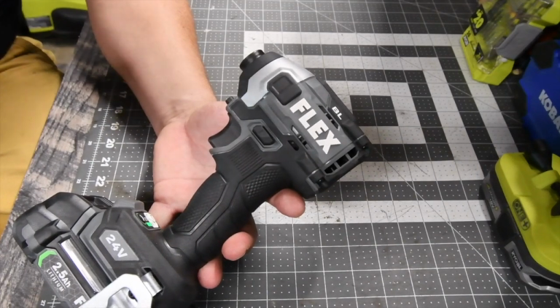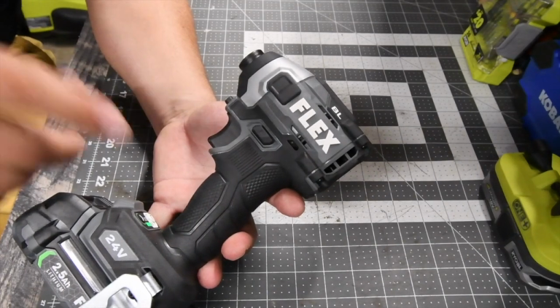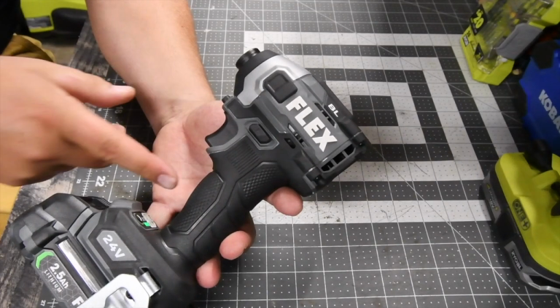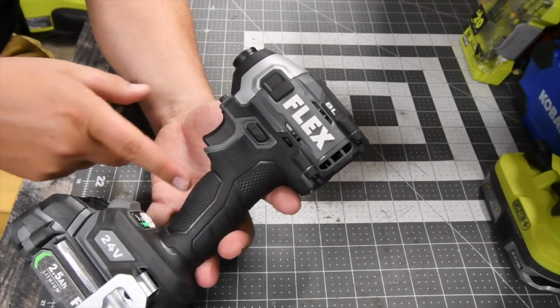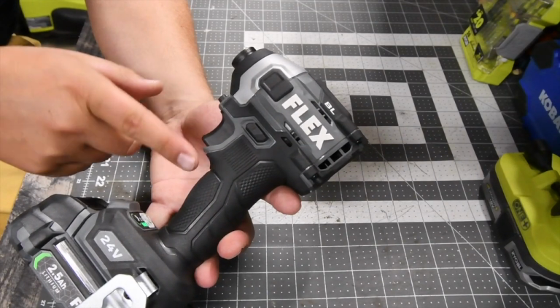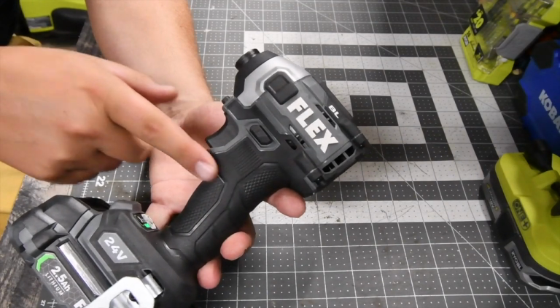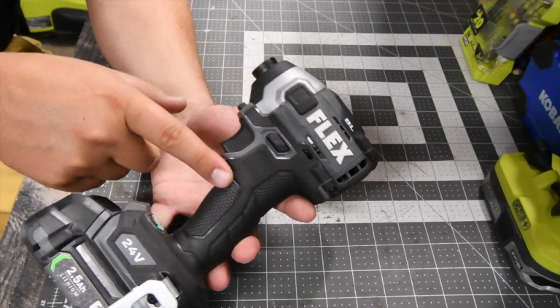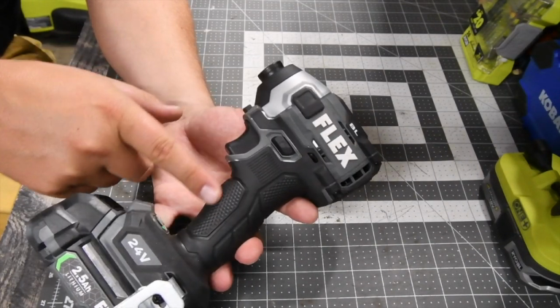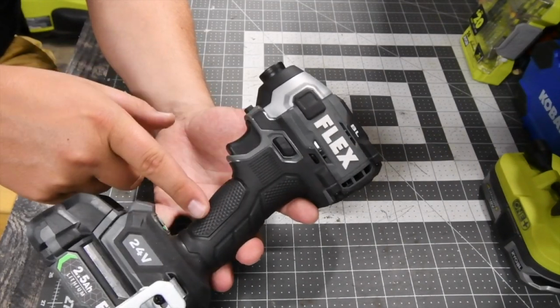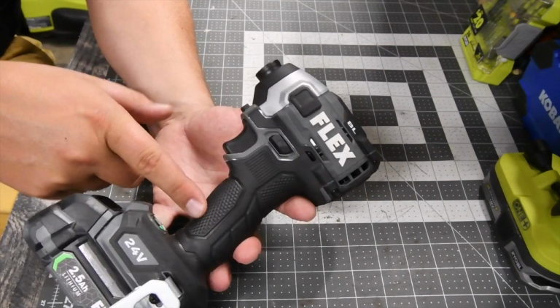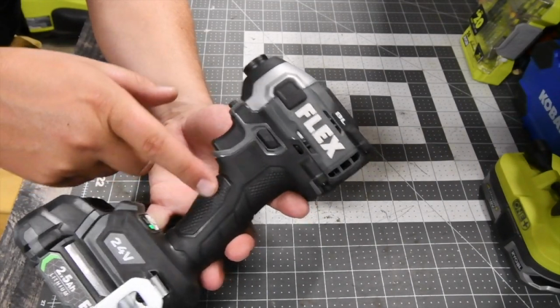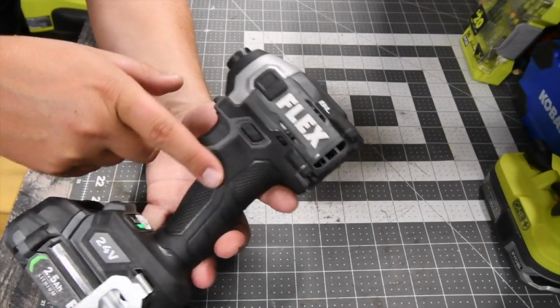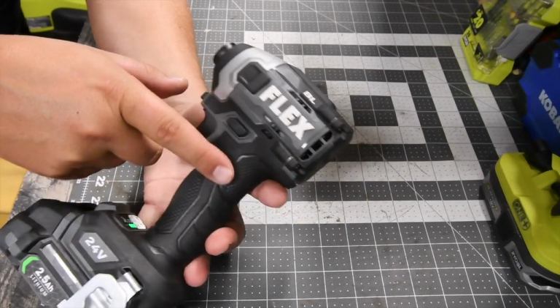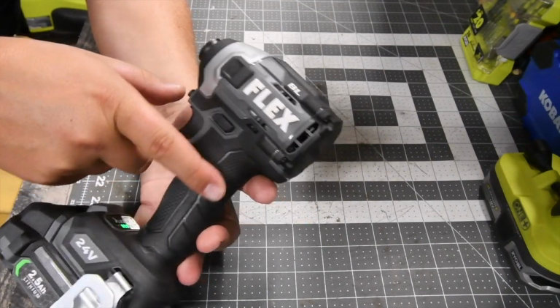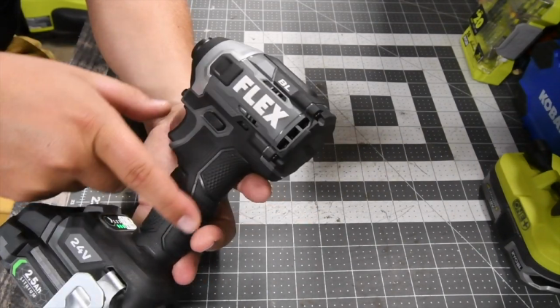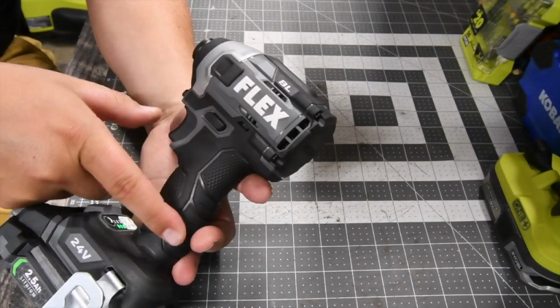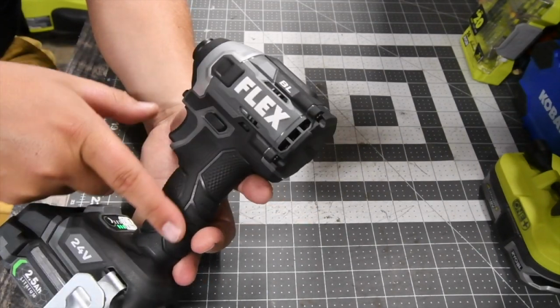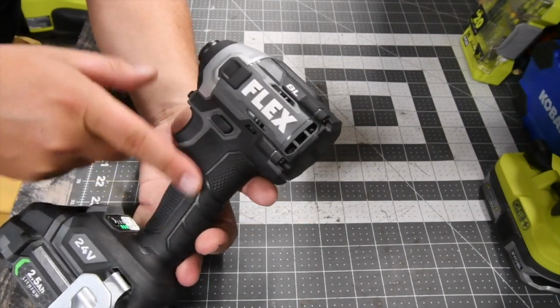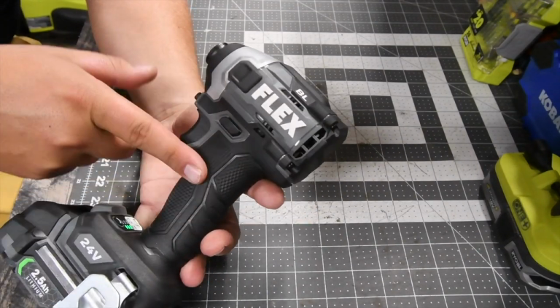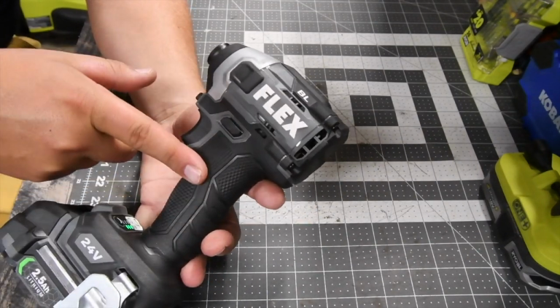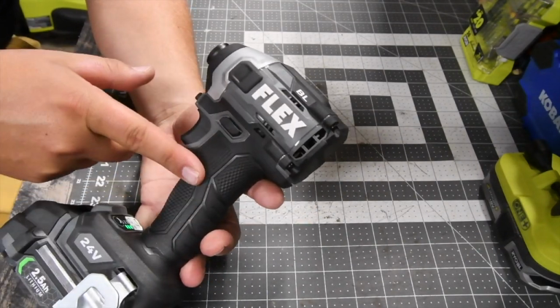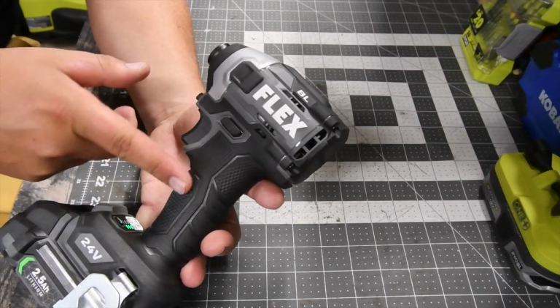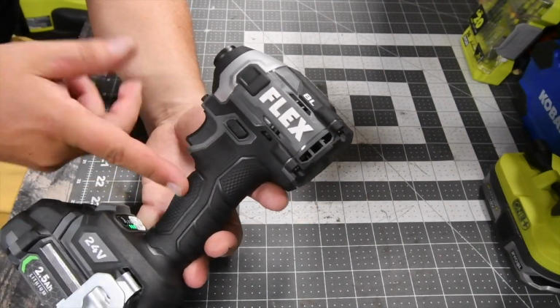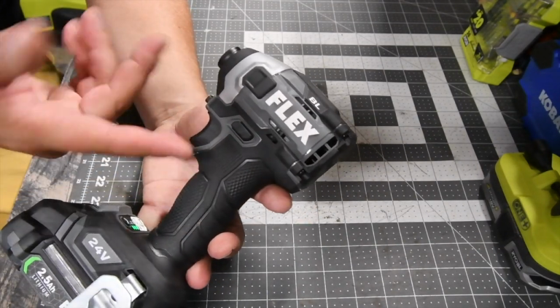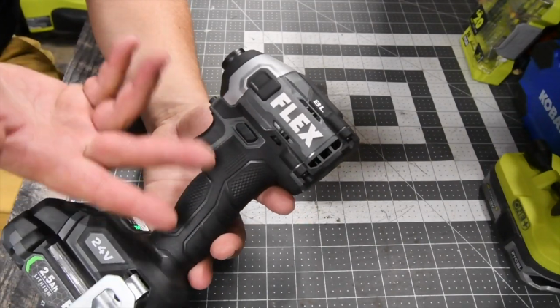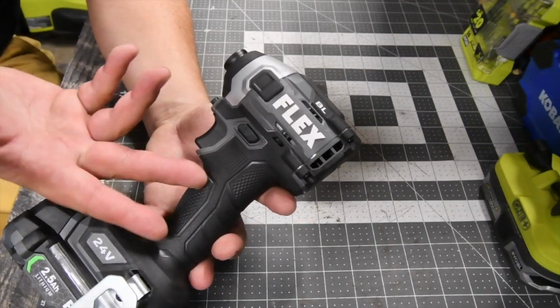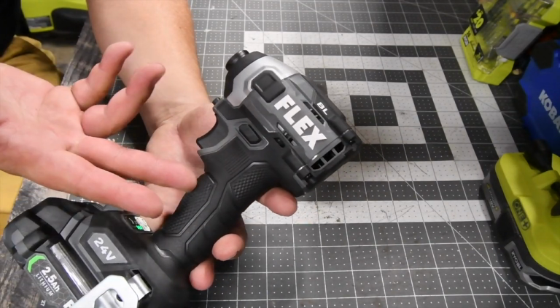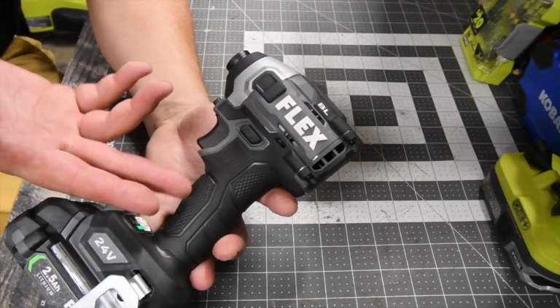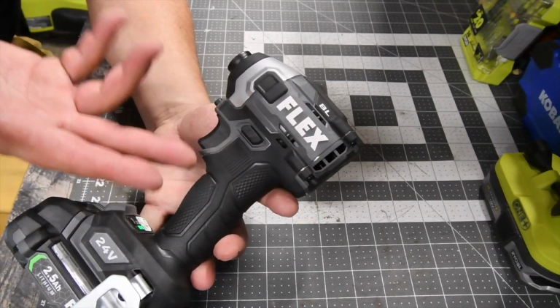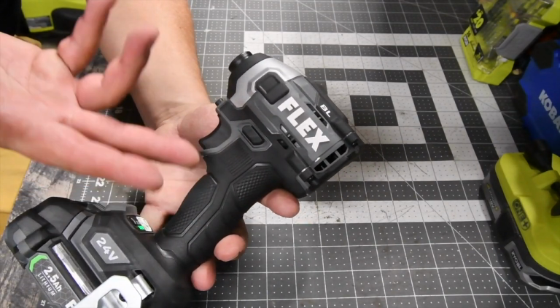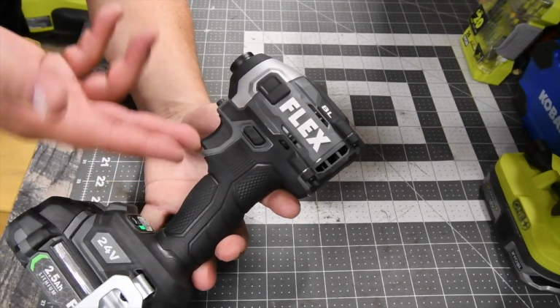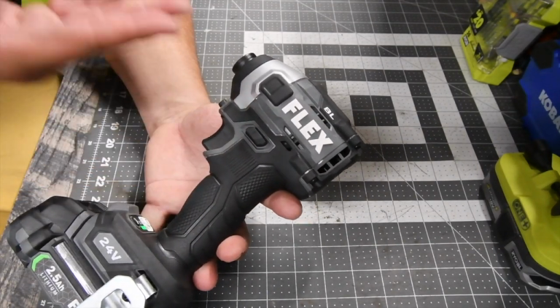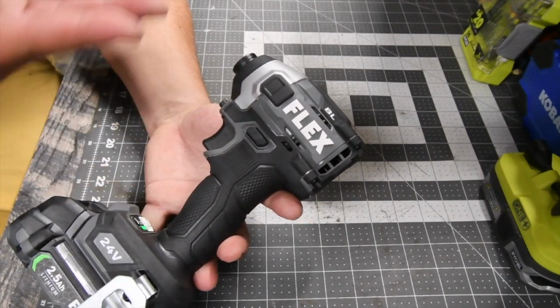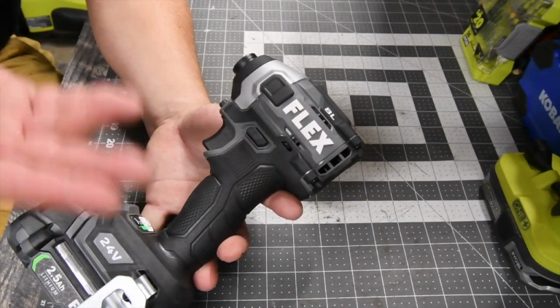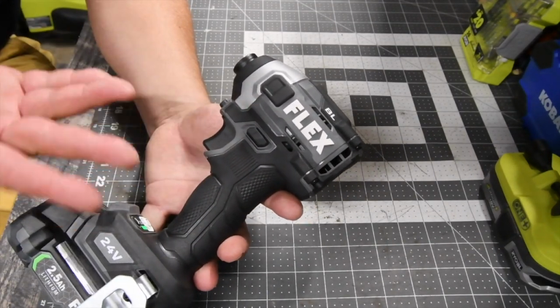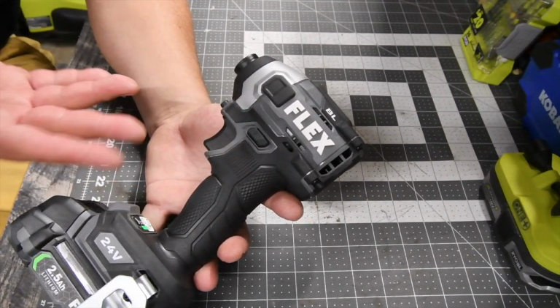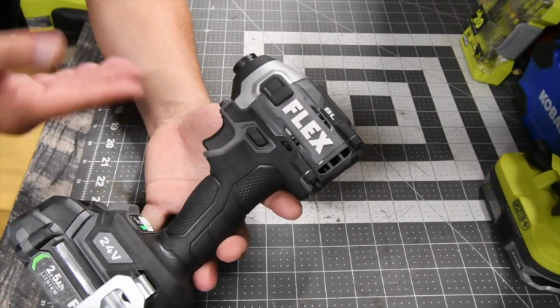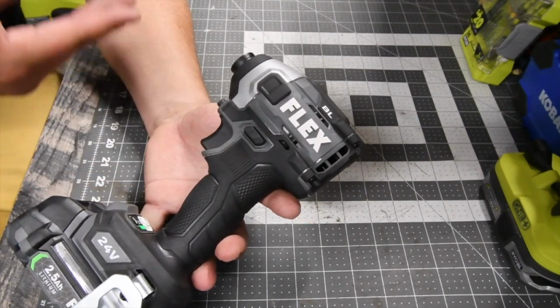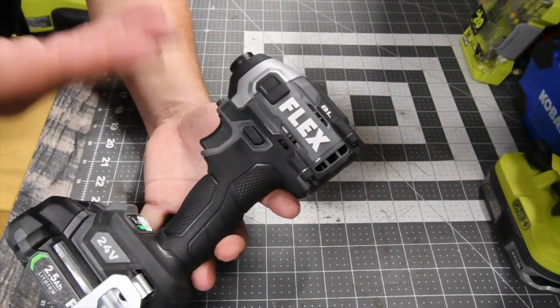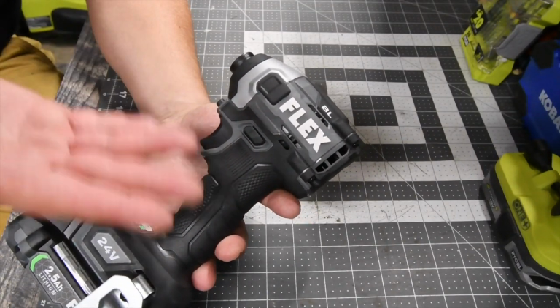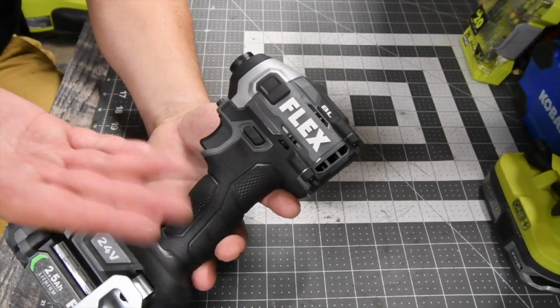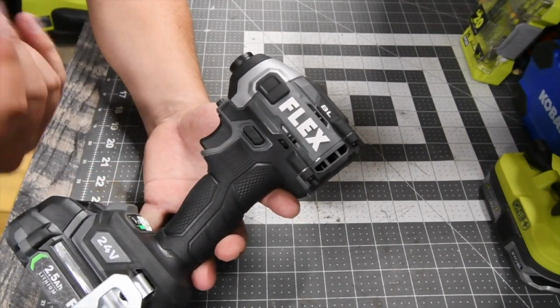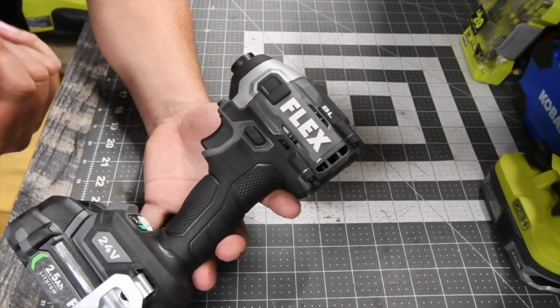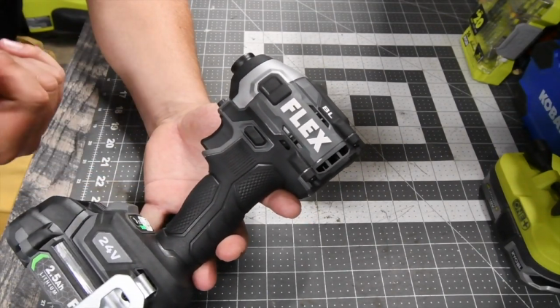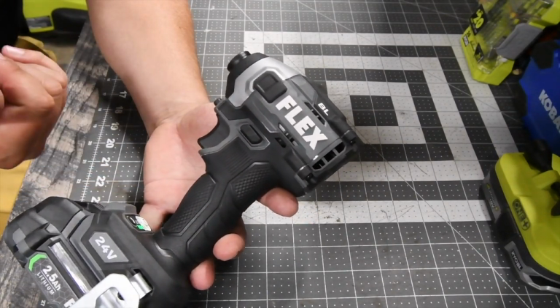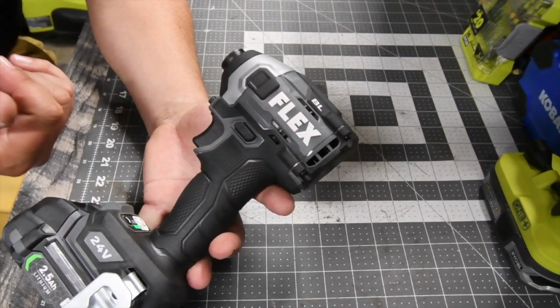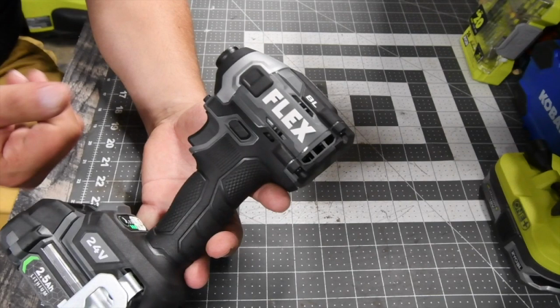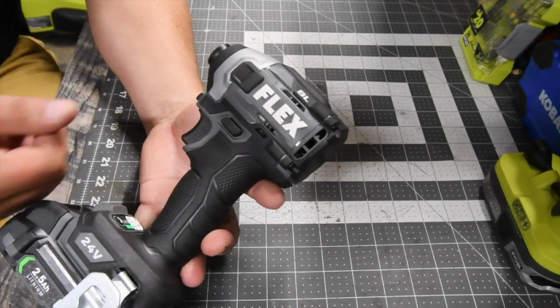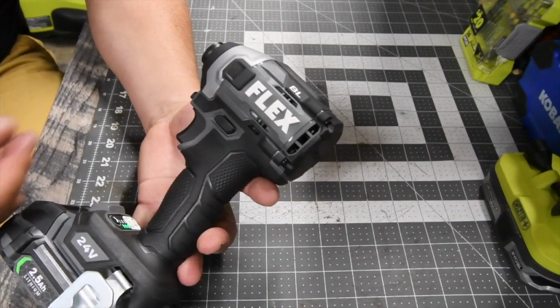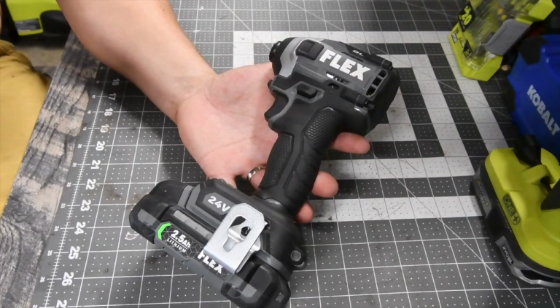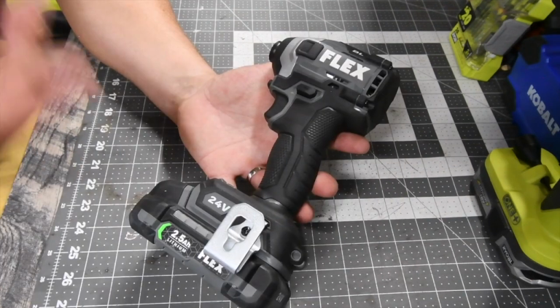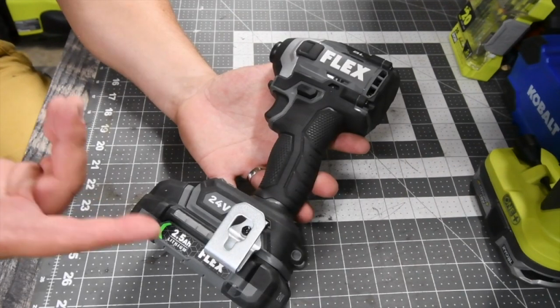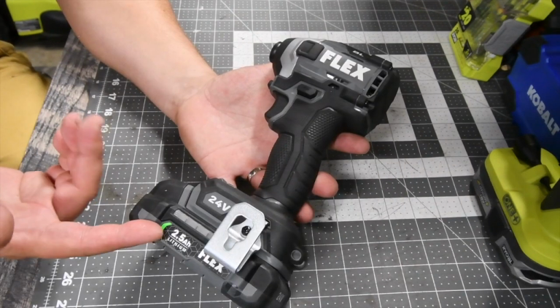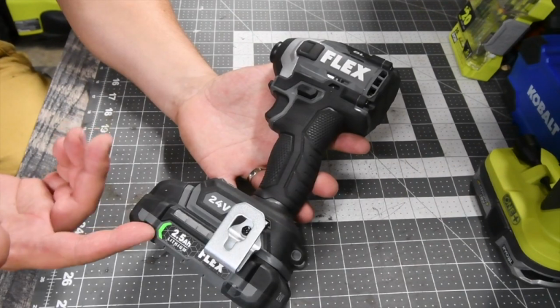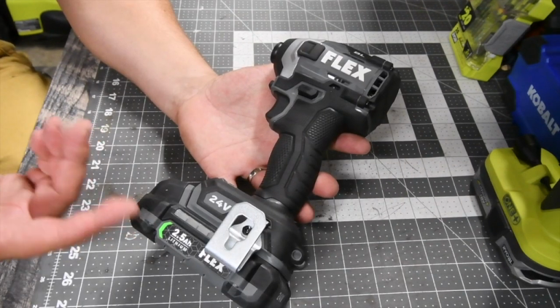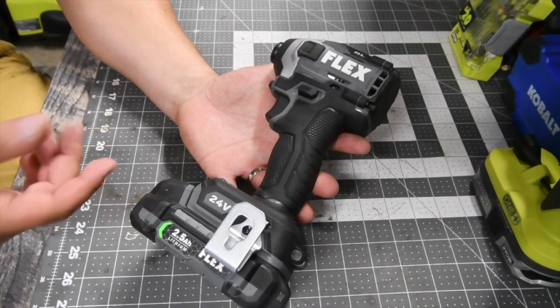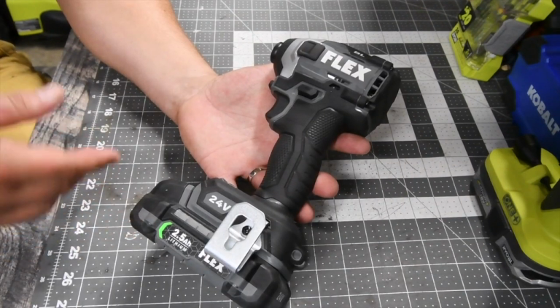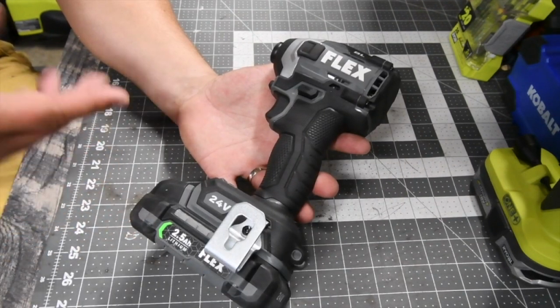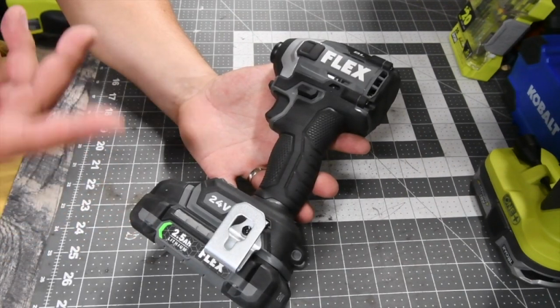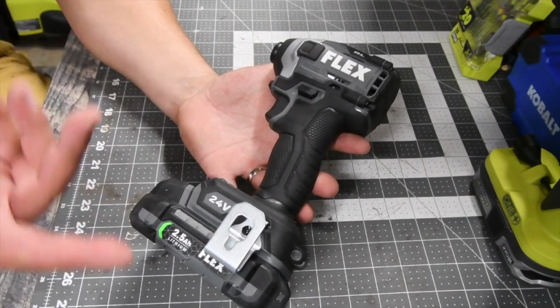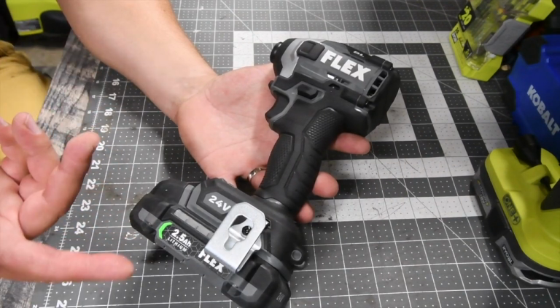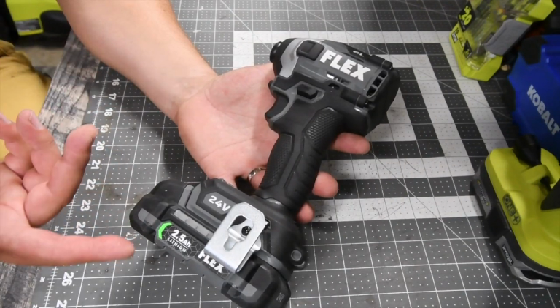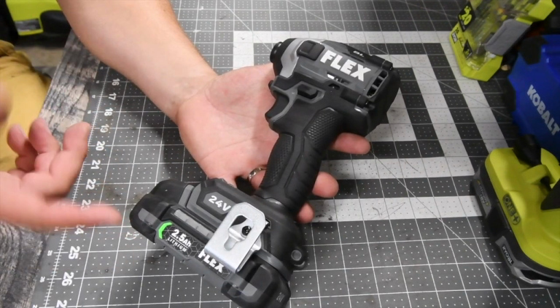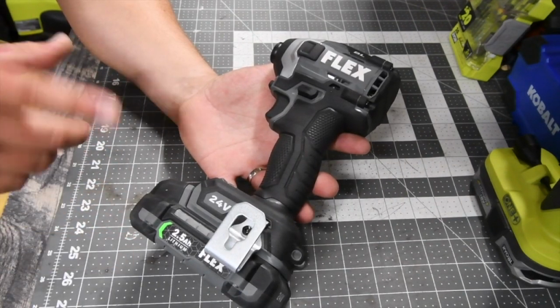You feel all these designs, and to me it's not very comfortable. Flex does have a good assortment of batteries.